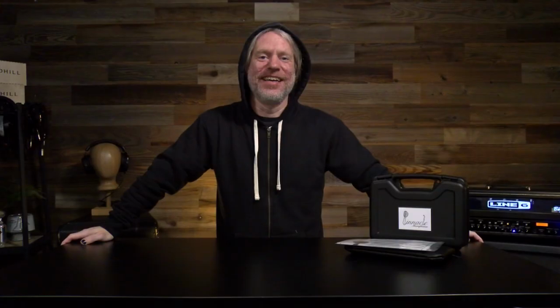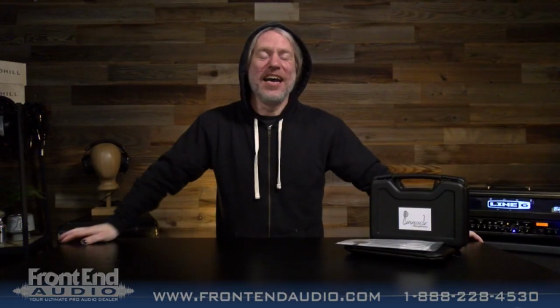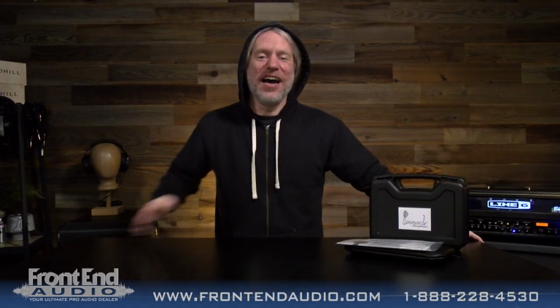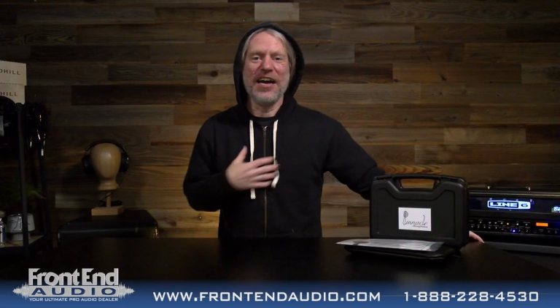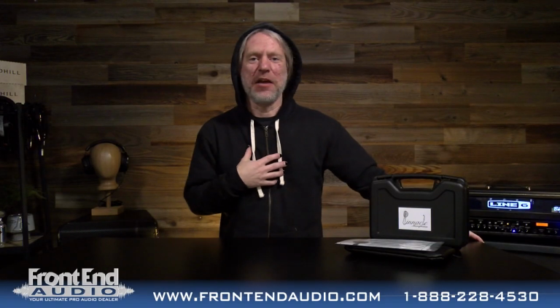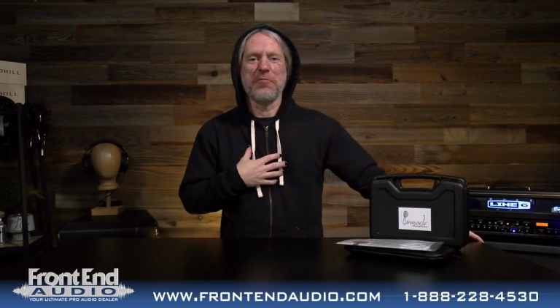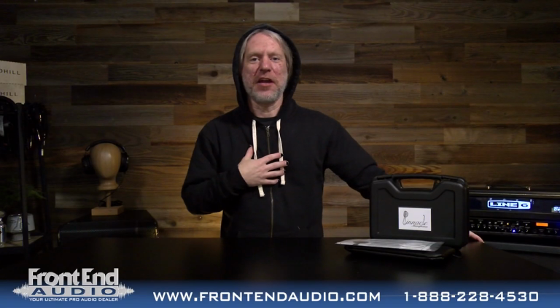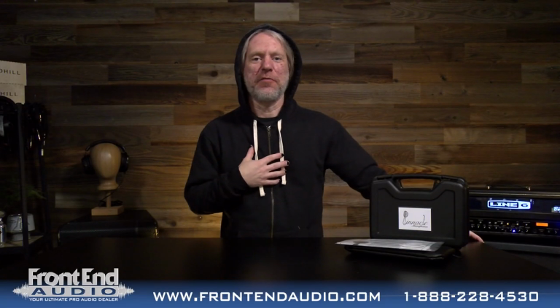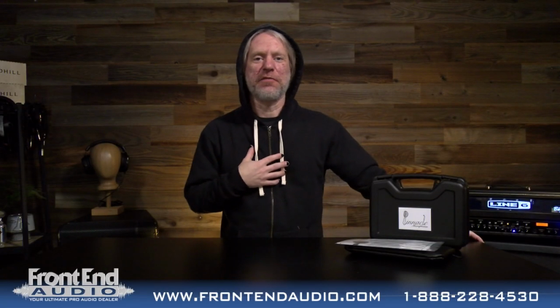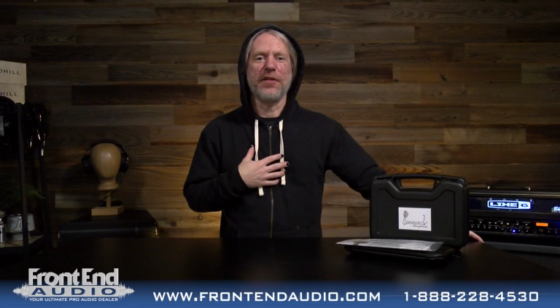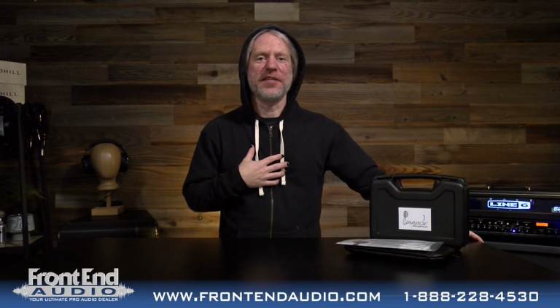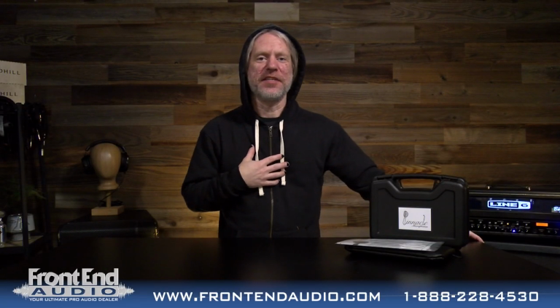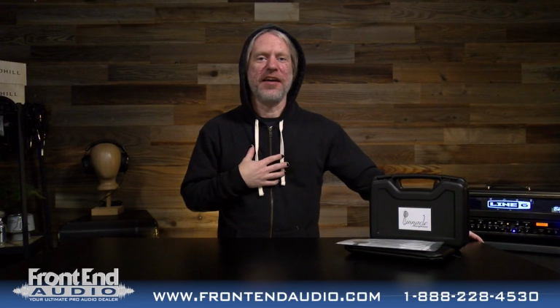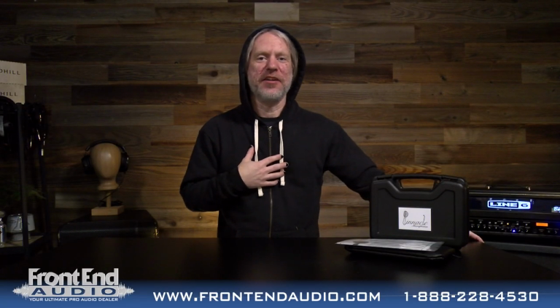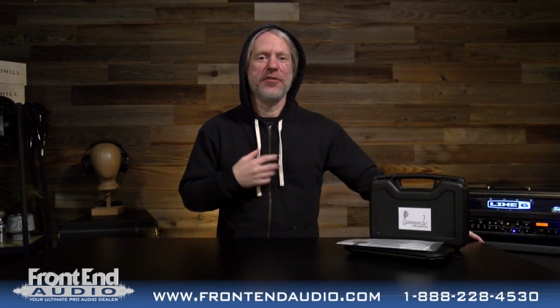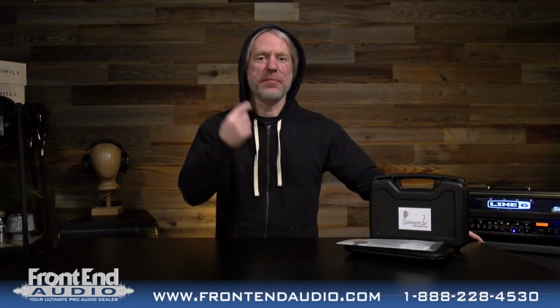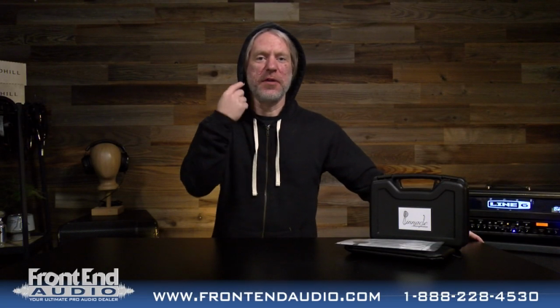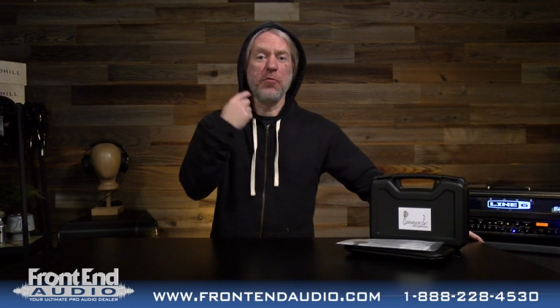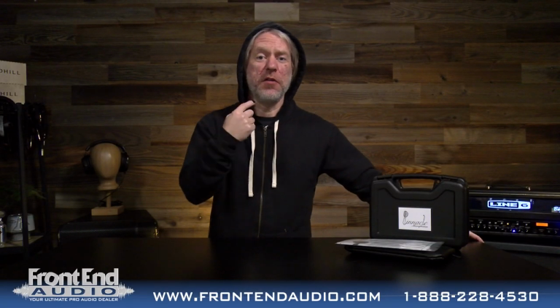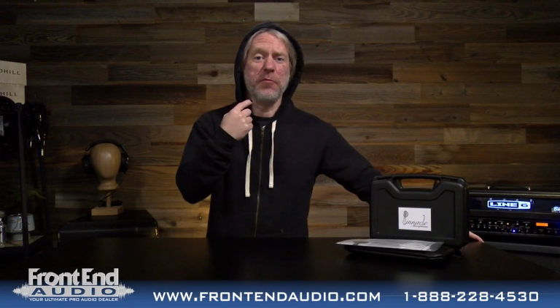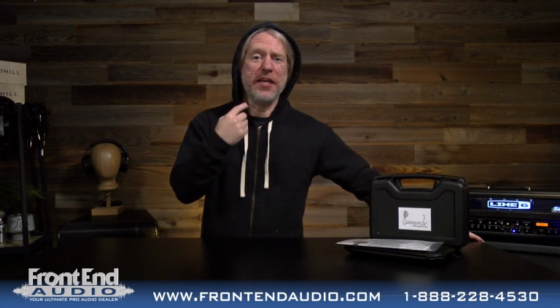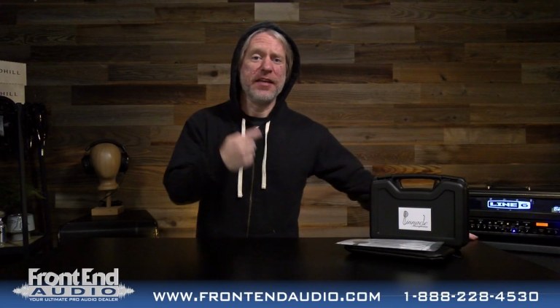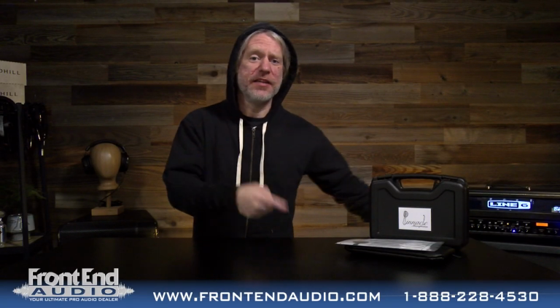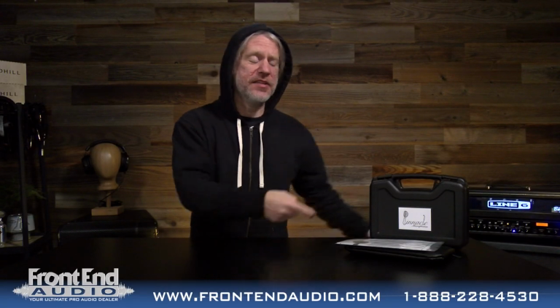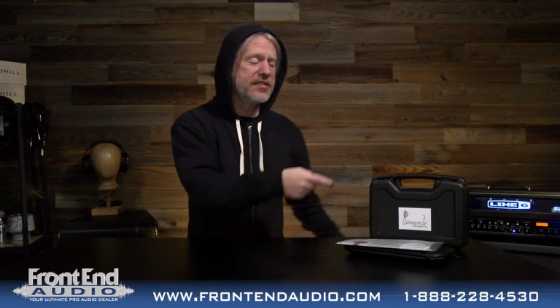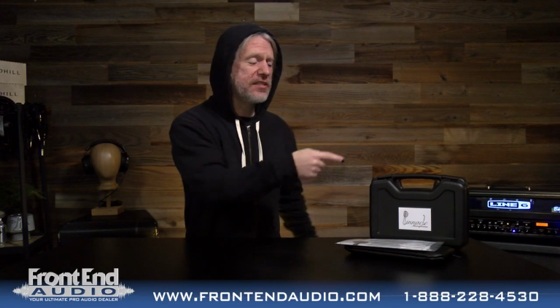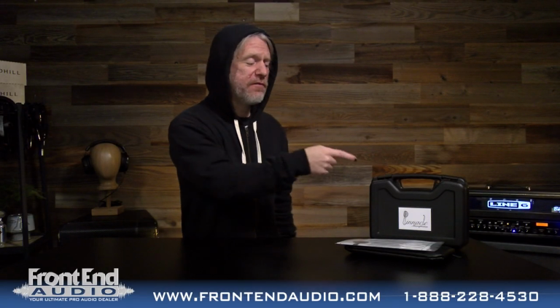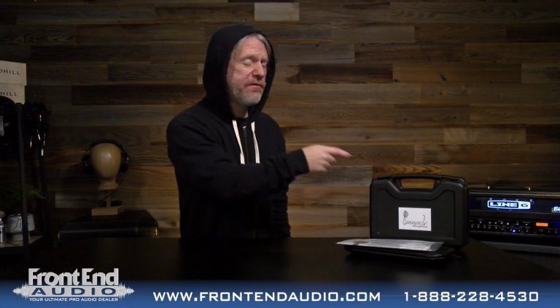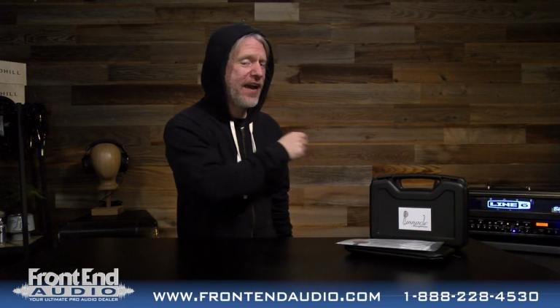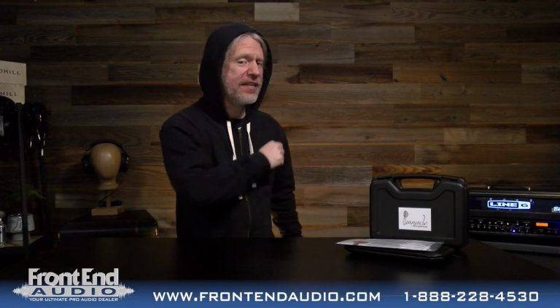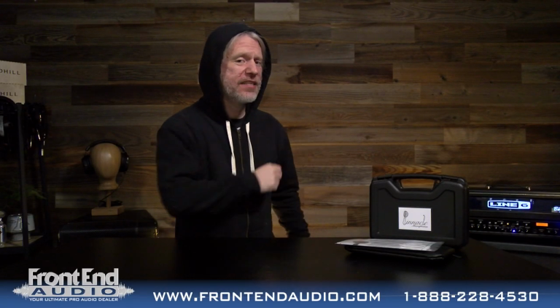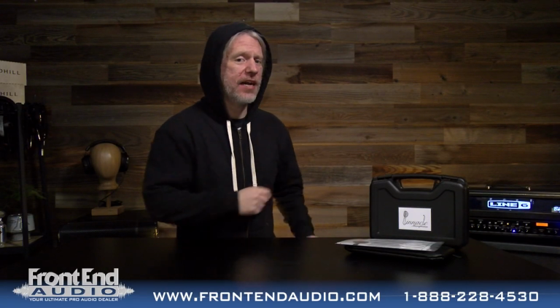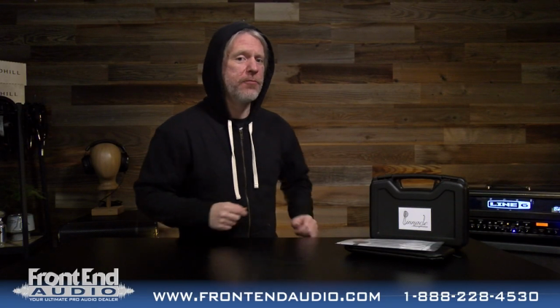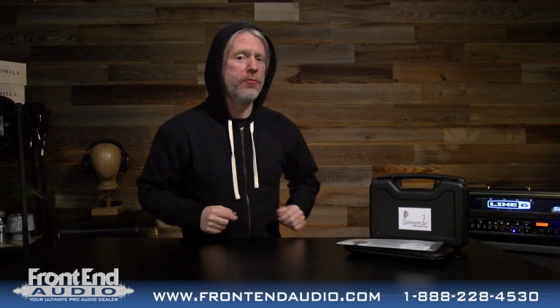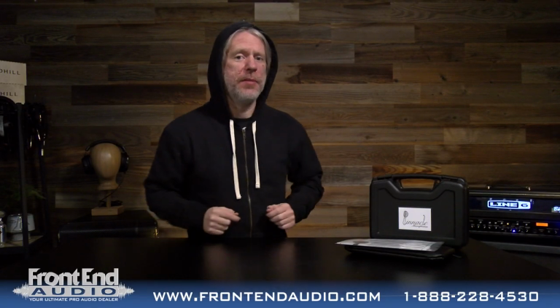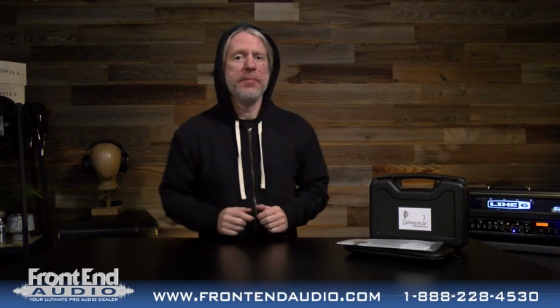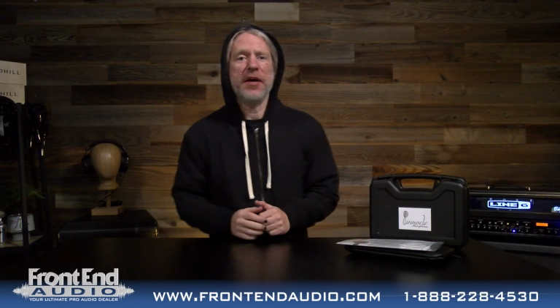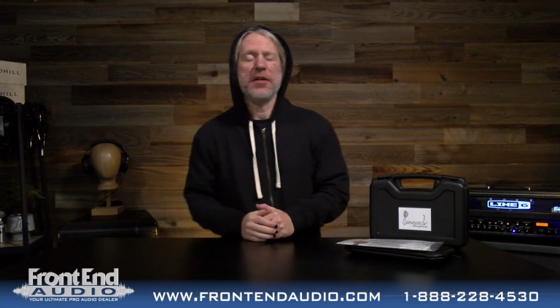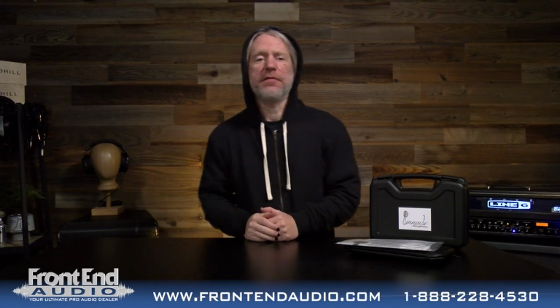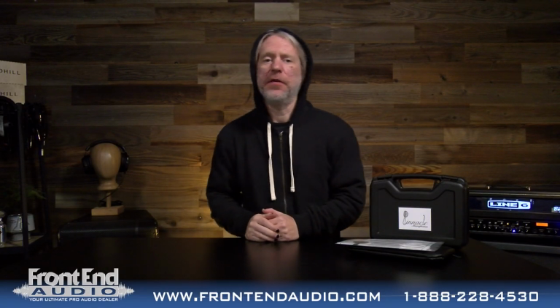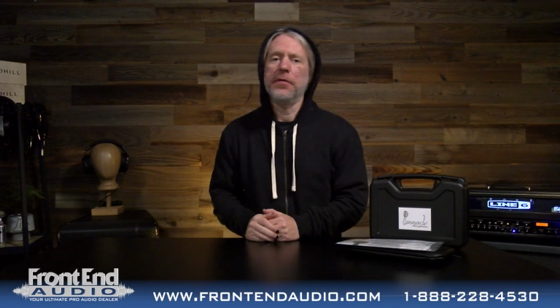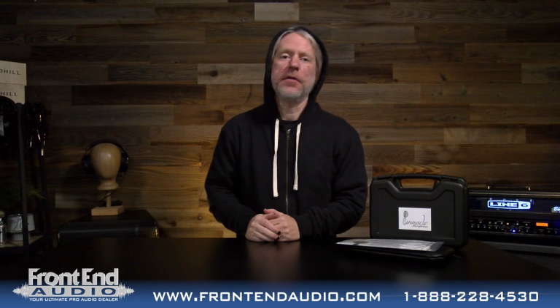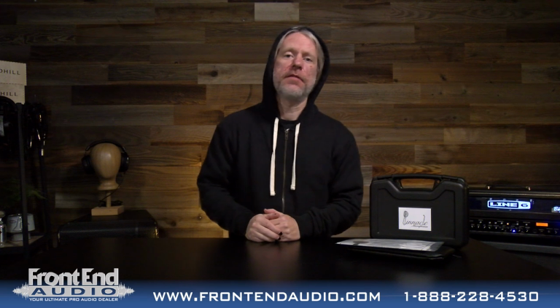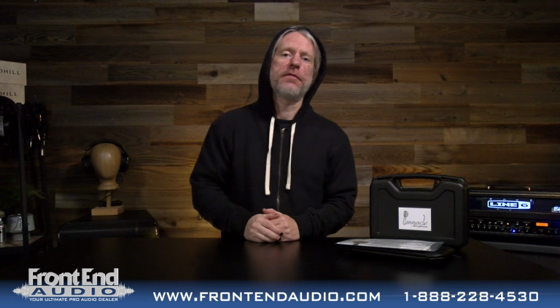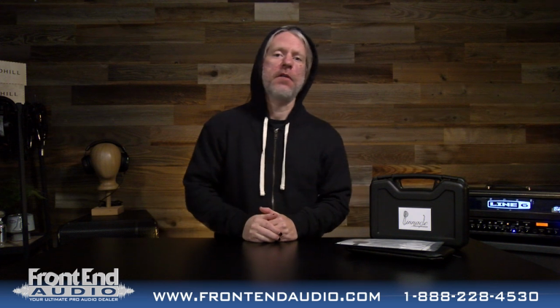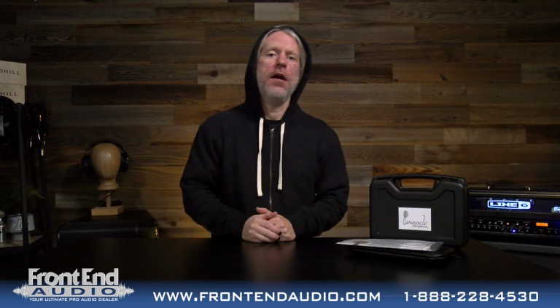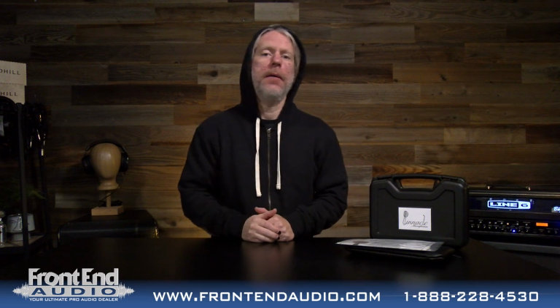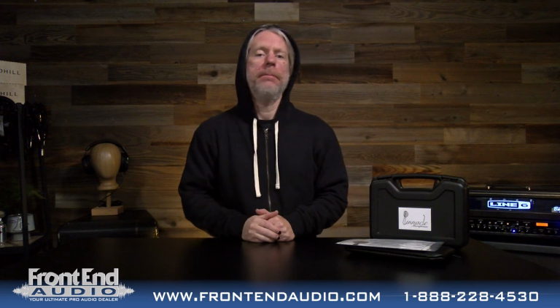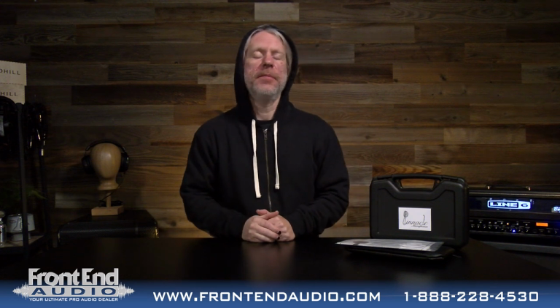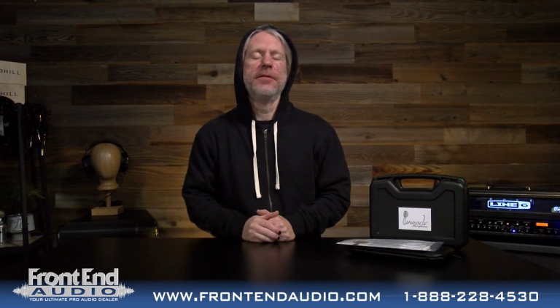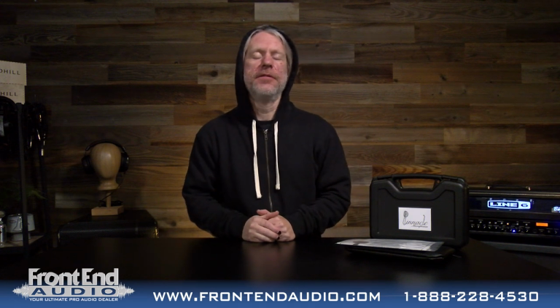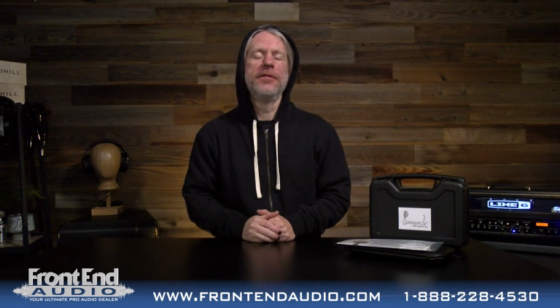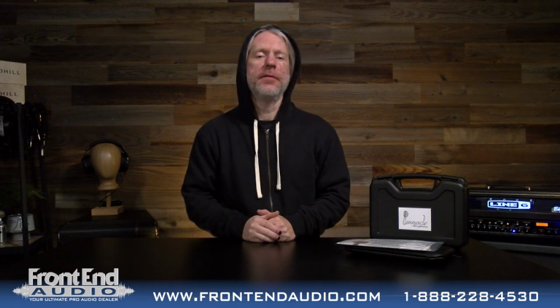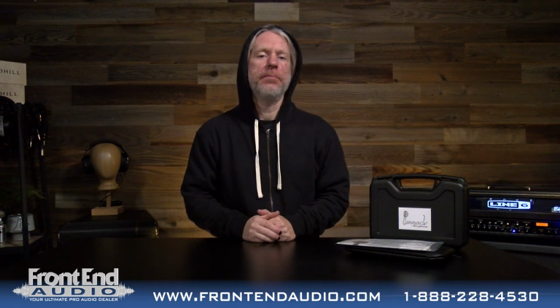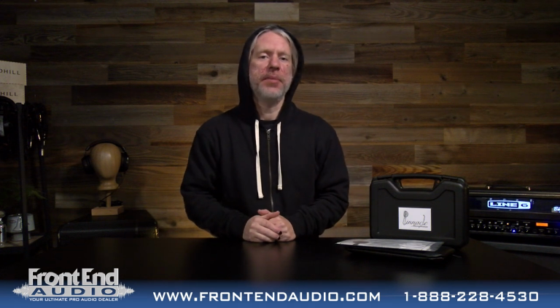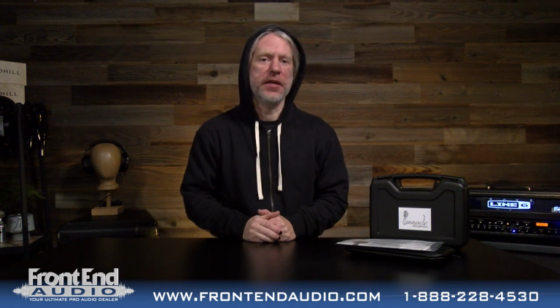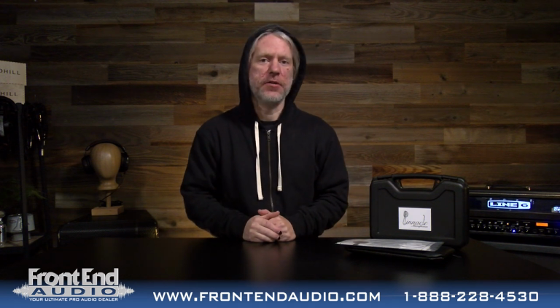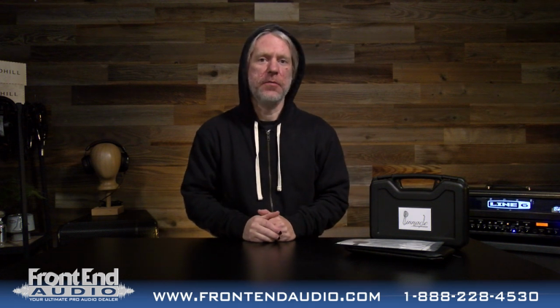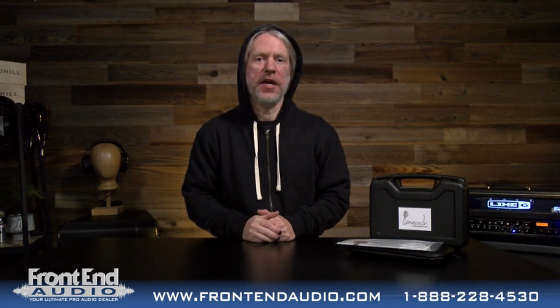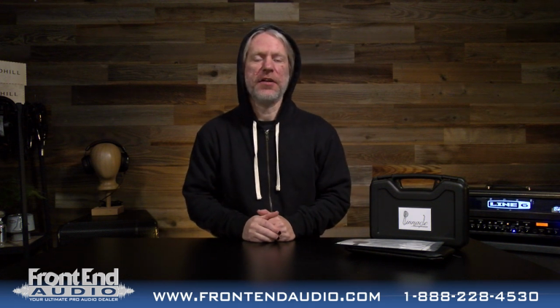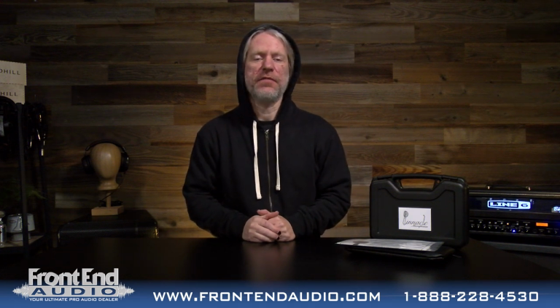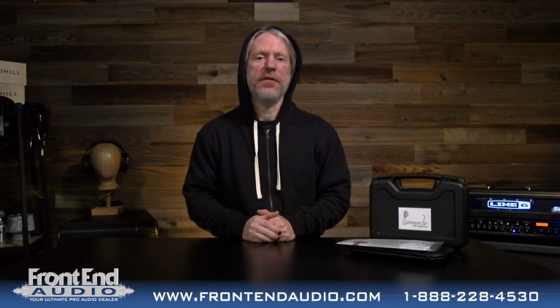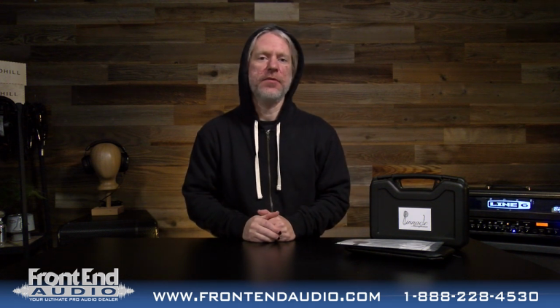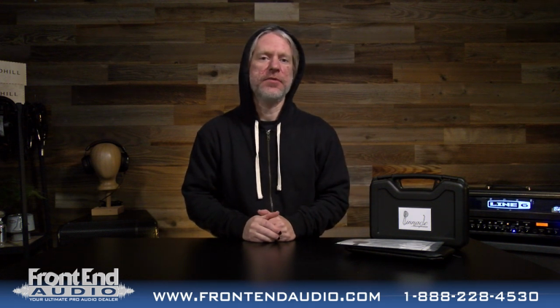Hi, I'm Ryan with Frontend Audio. It's been one week and this is the Fat Top Ribbon Microphone from Pinnacle Microphones.